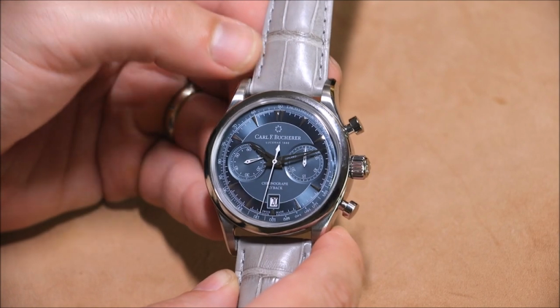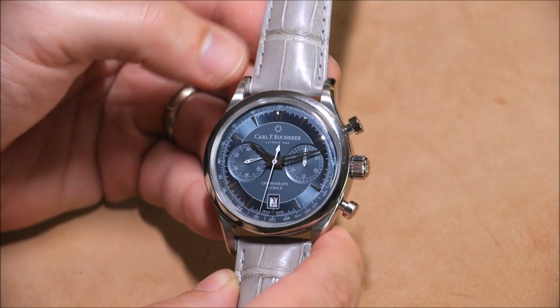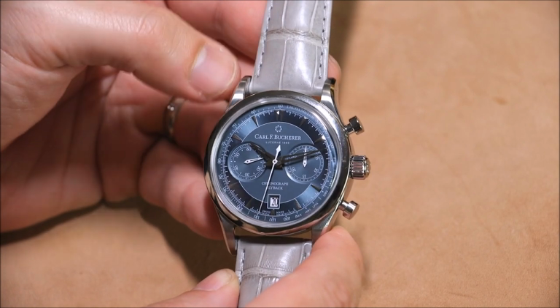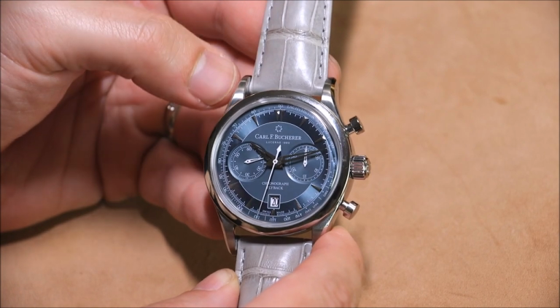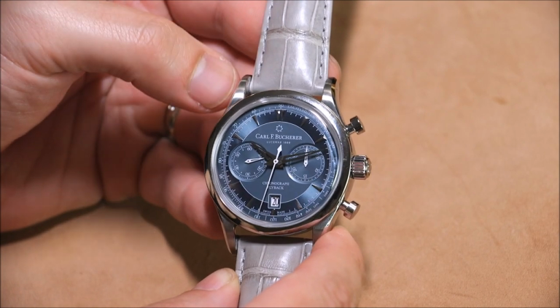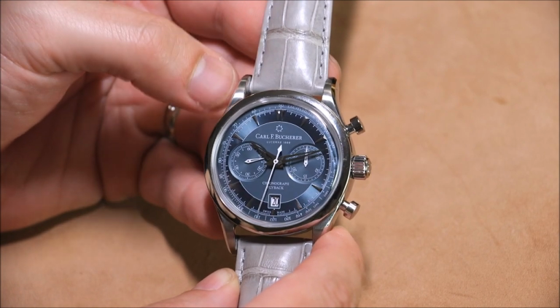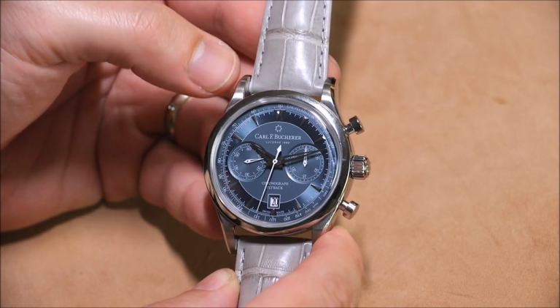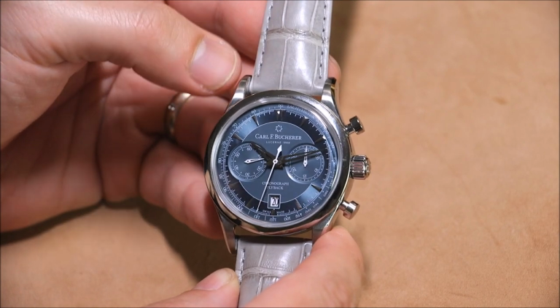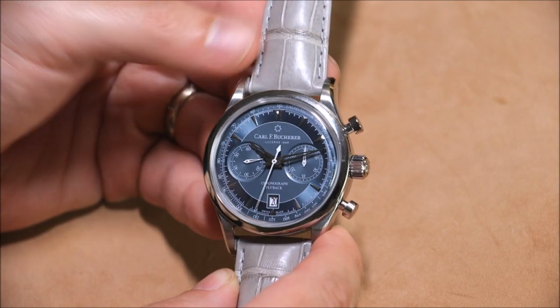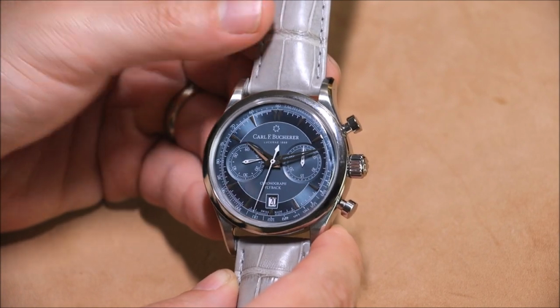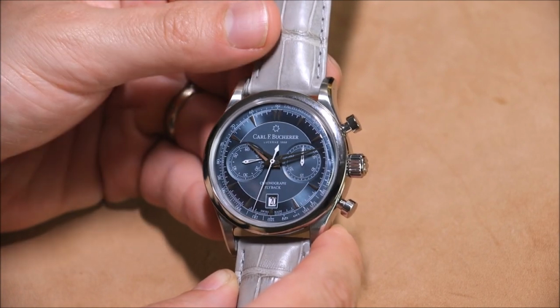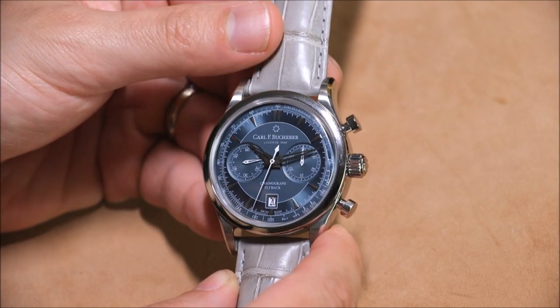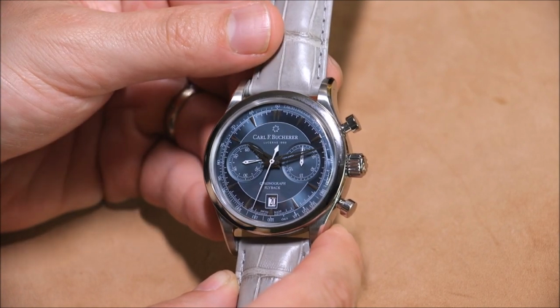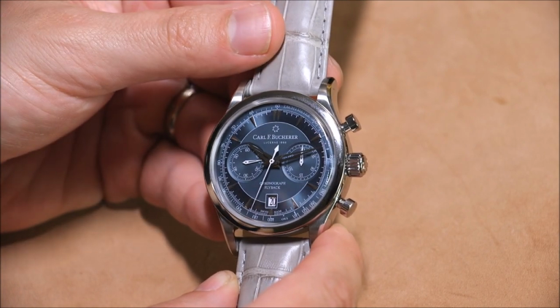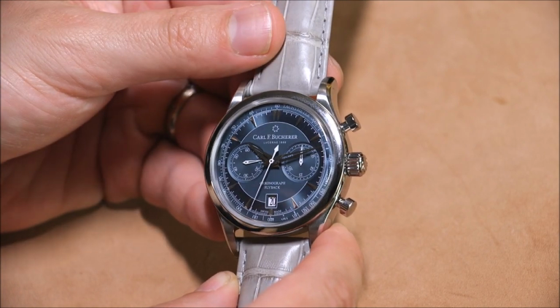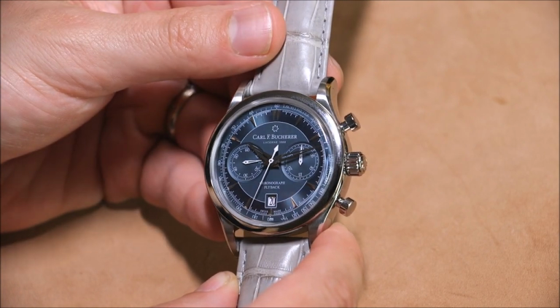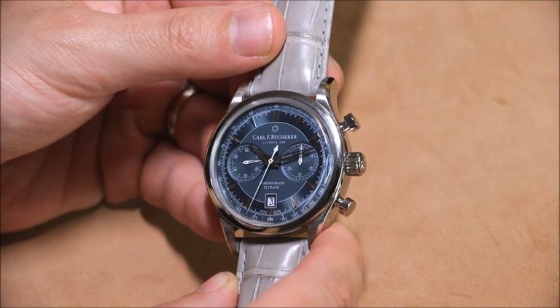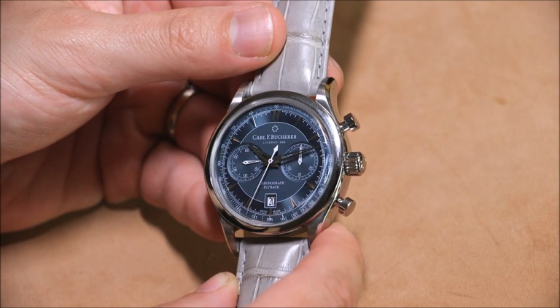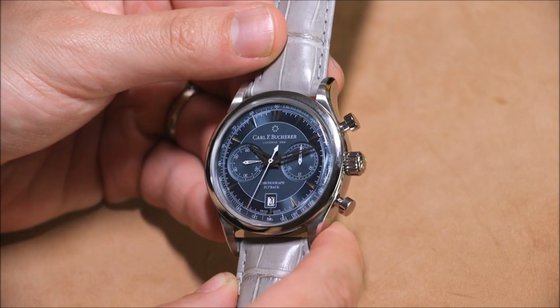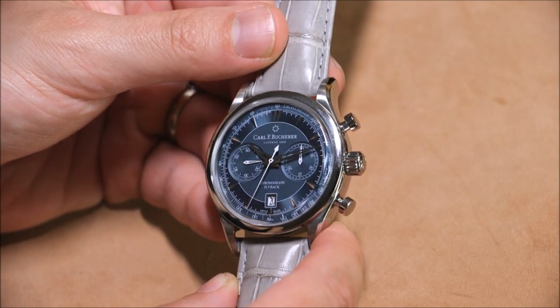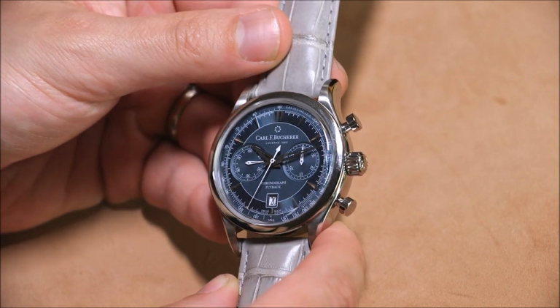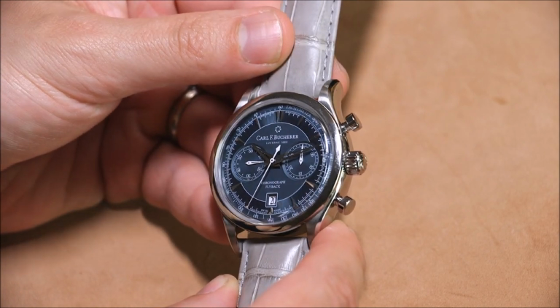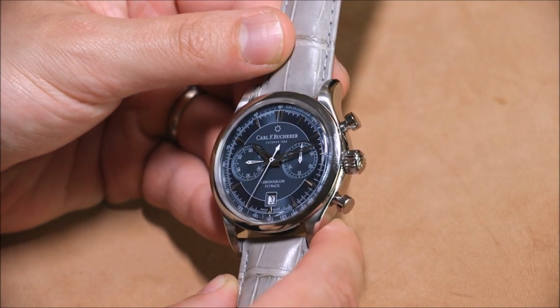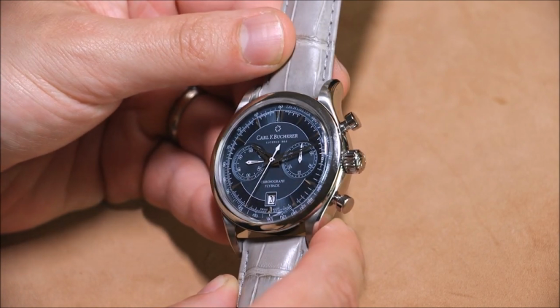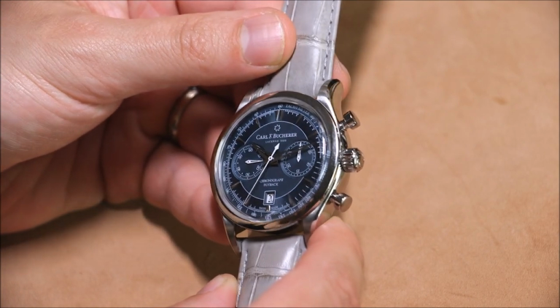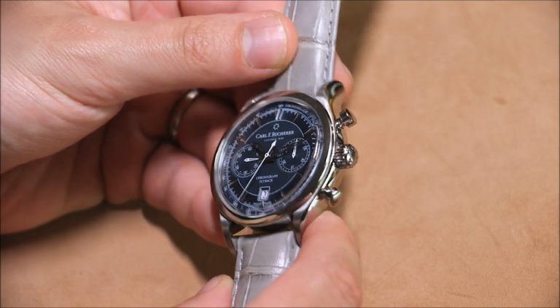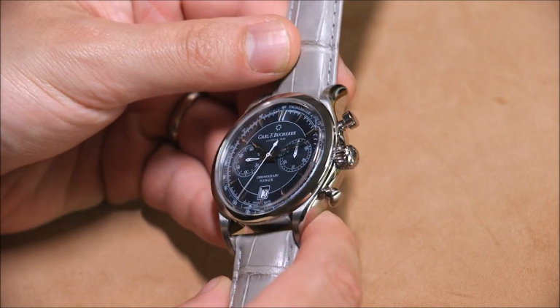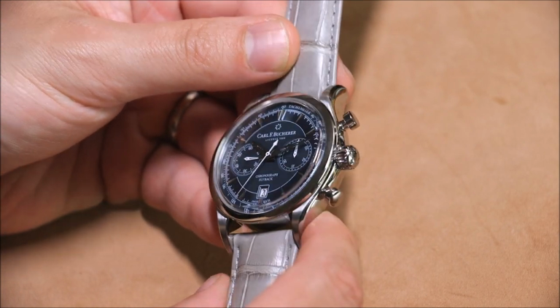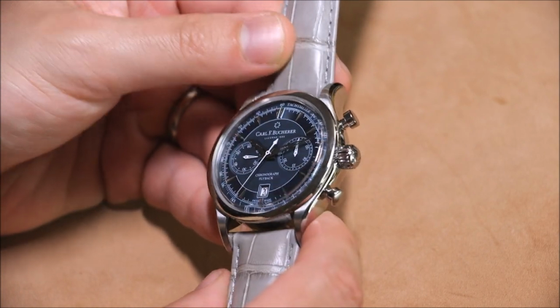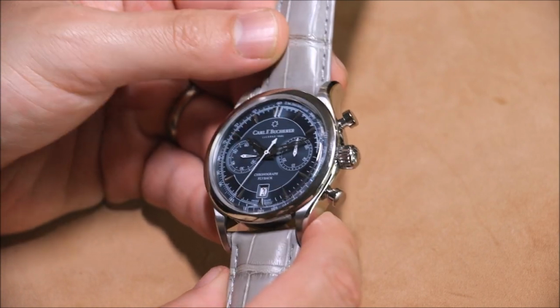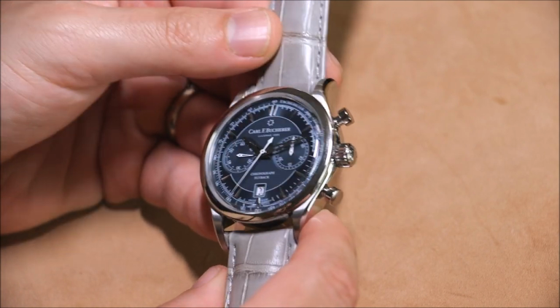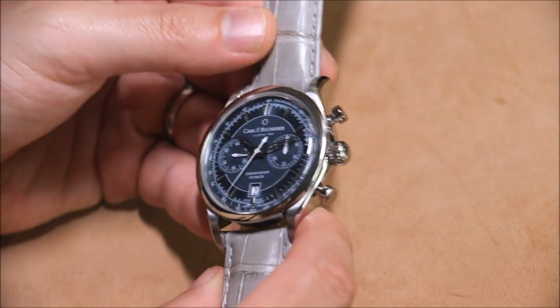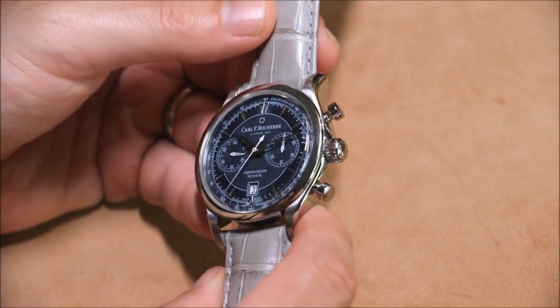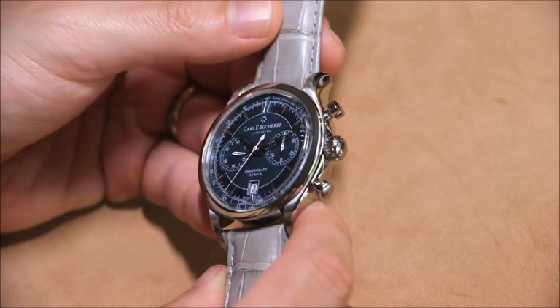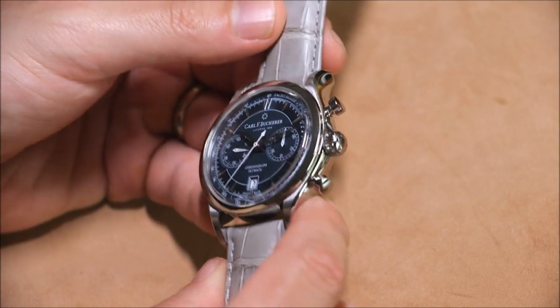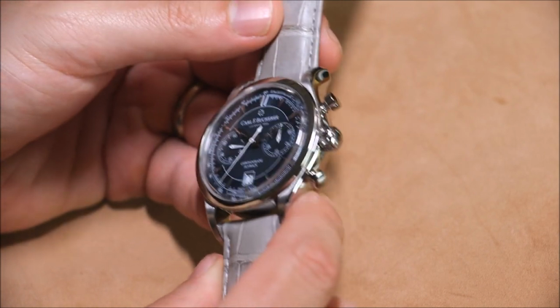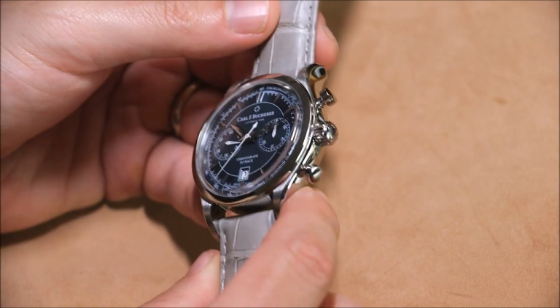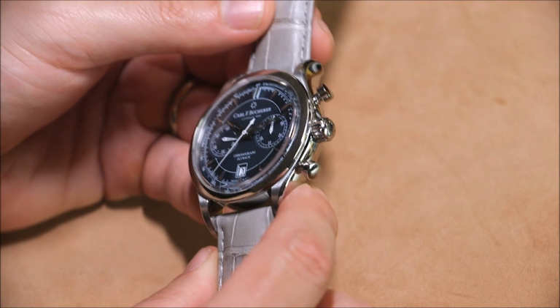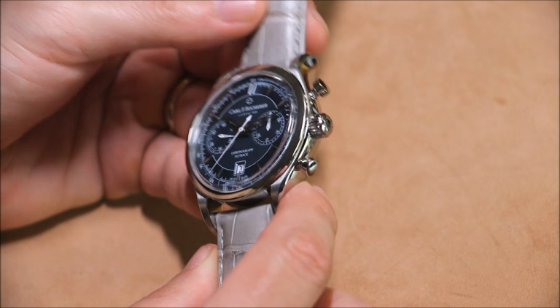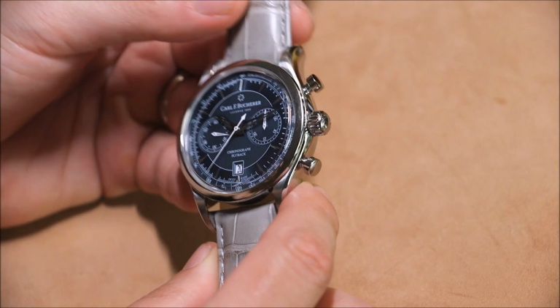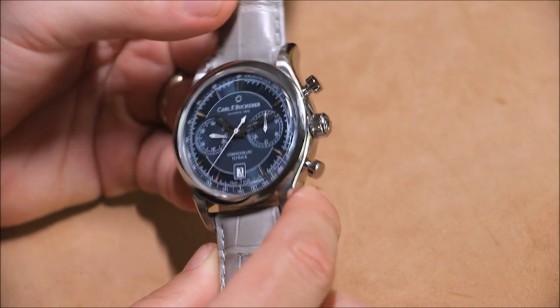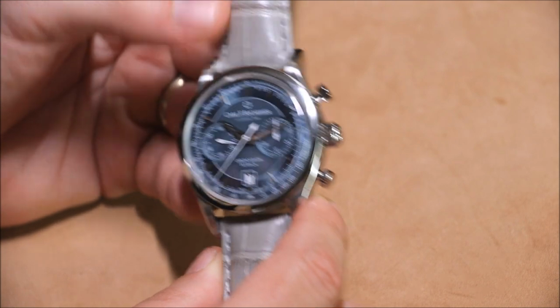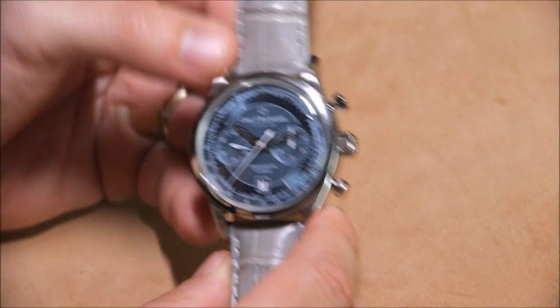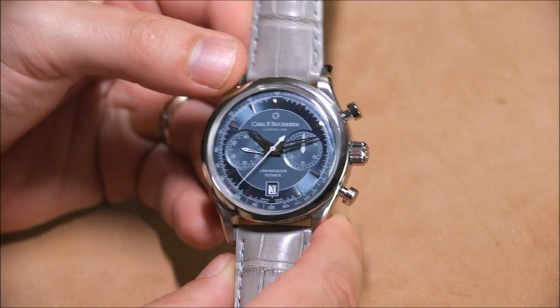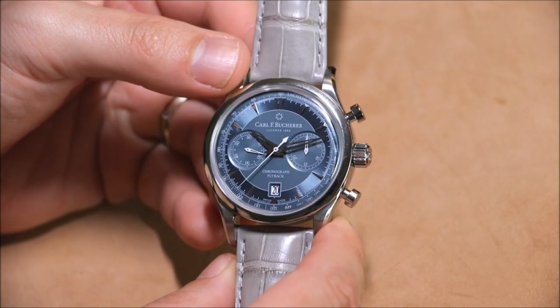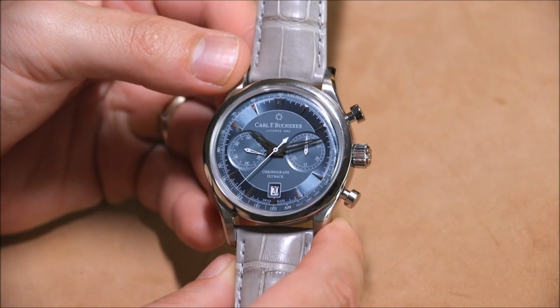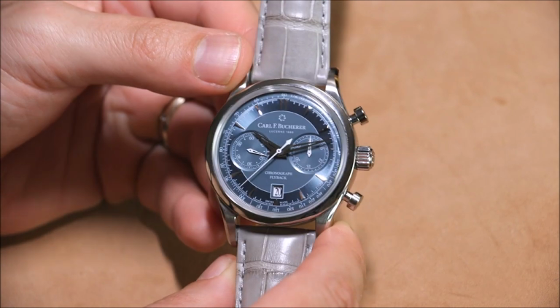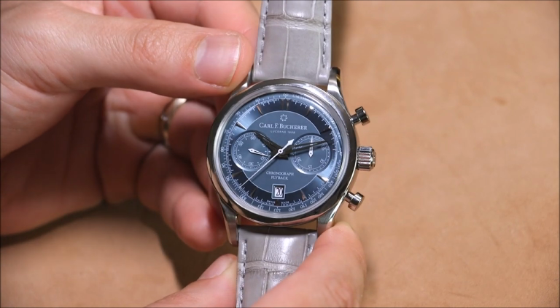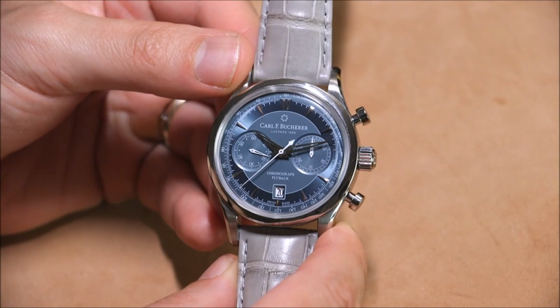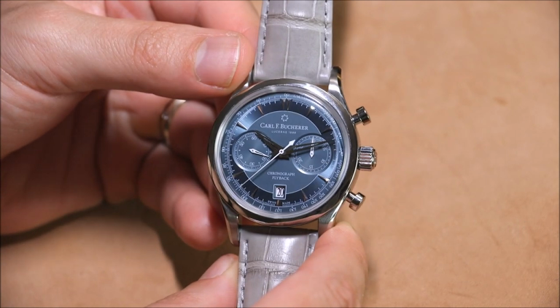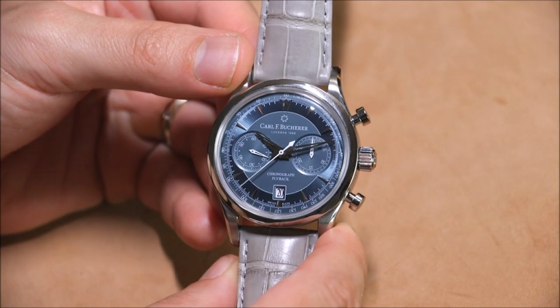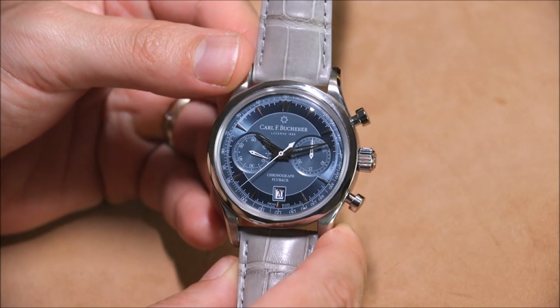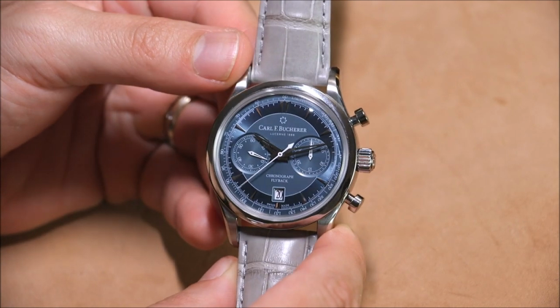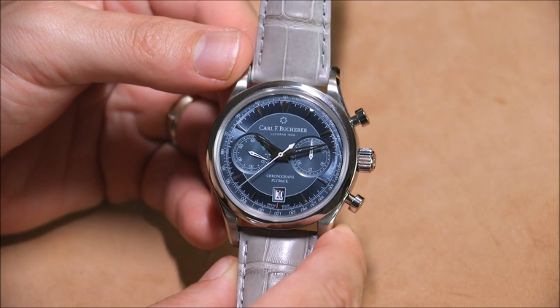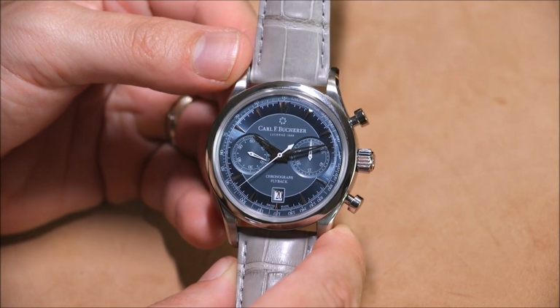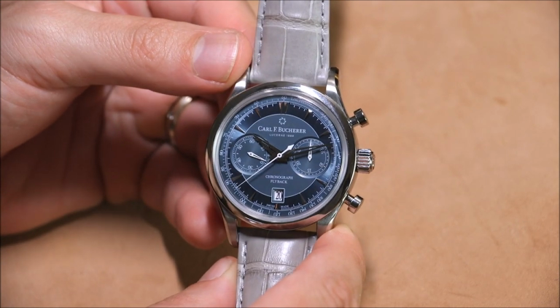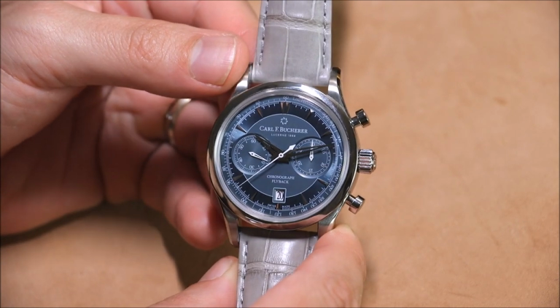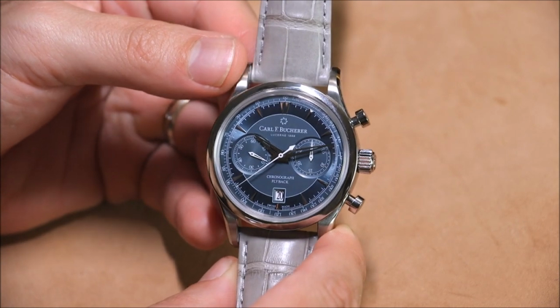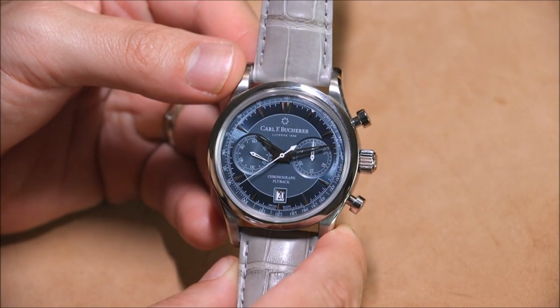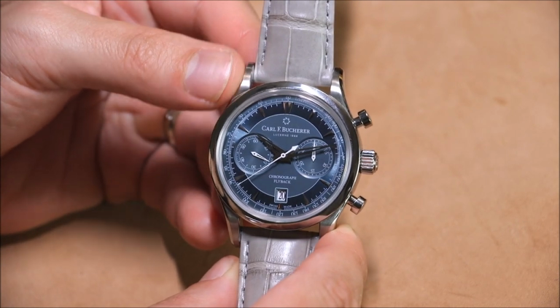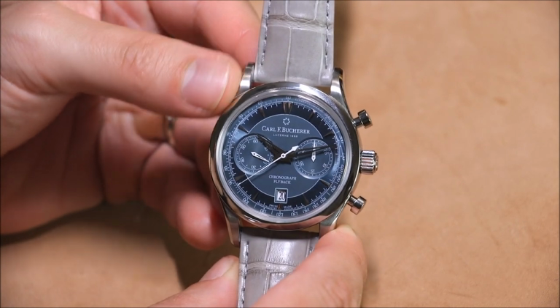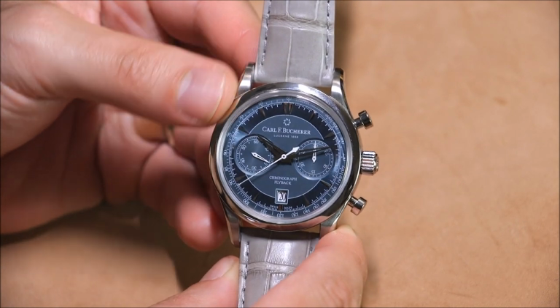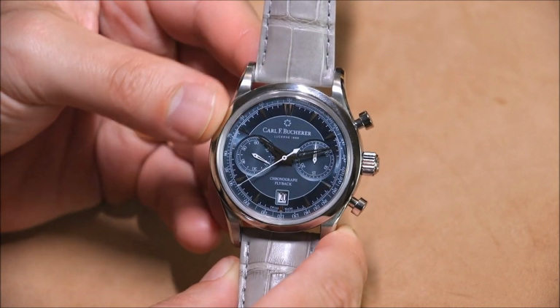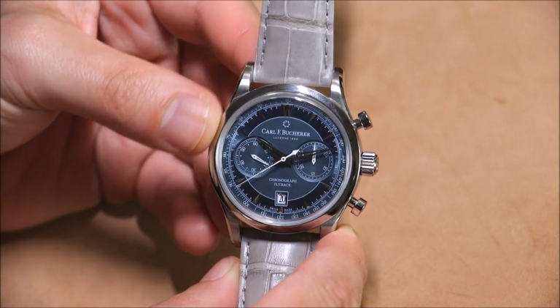The case is steel — it also comes in gold — 43 millimeters wide, water resistance to 30 meters, sapphire crystal, and a relatively attractive dial.